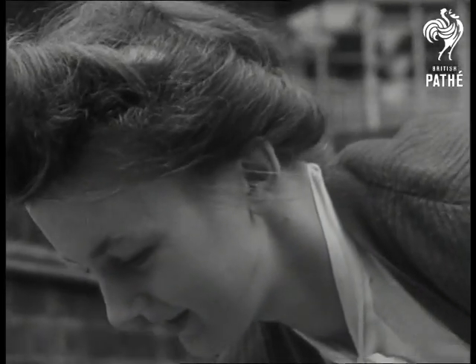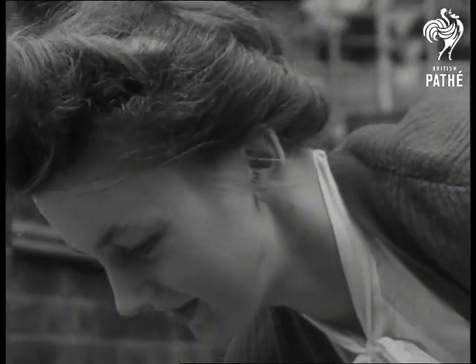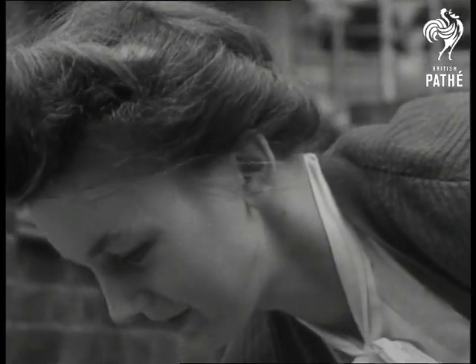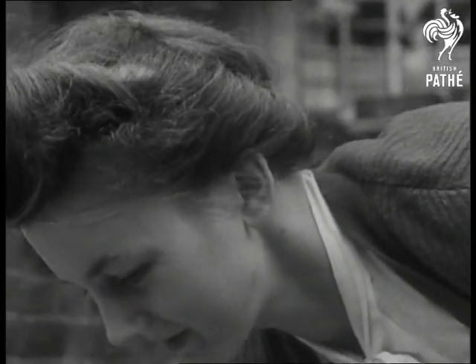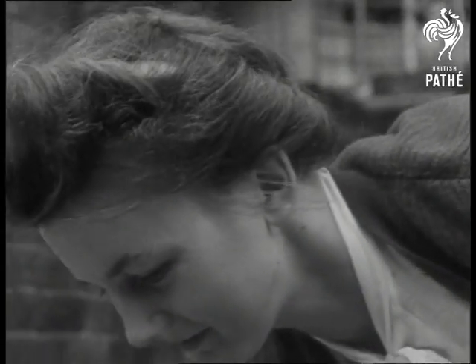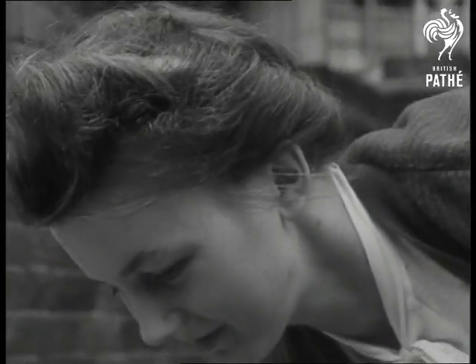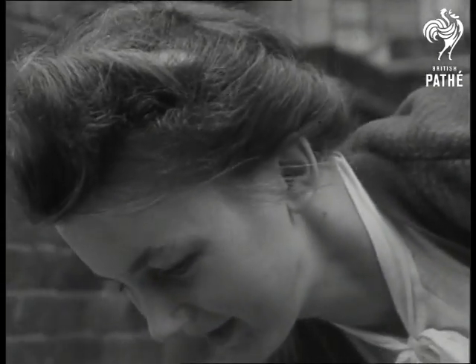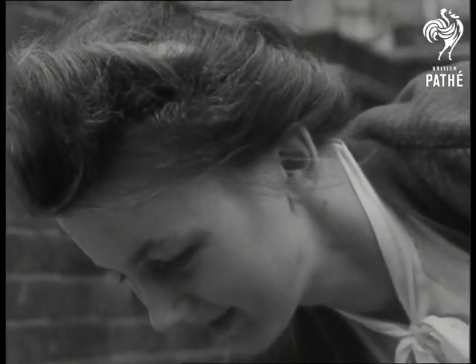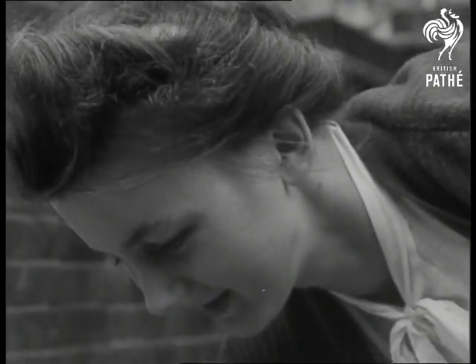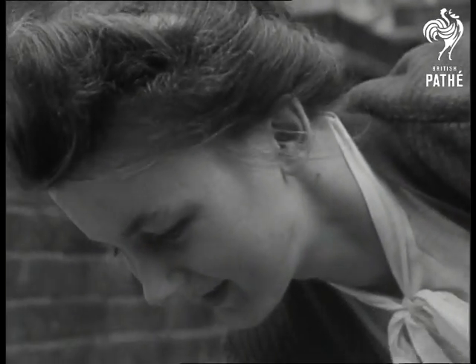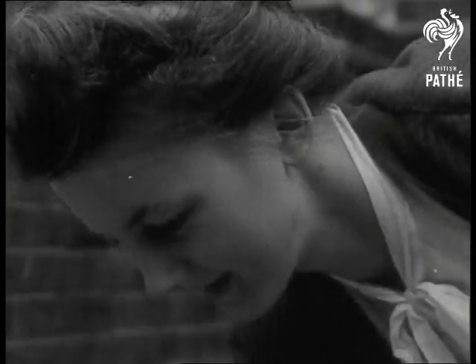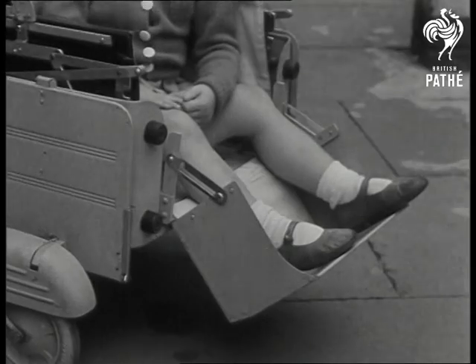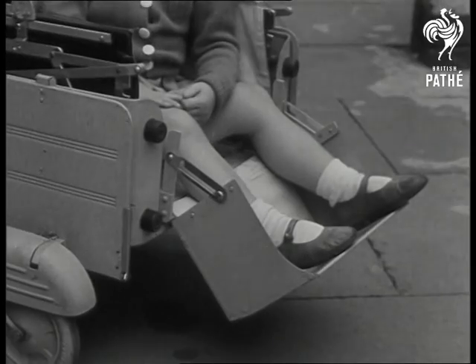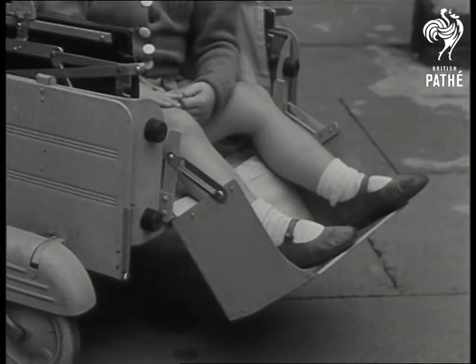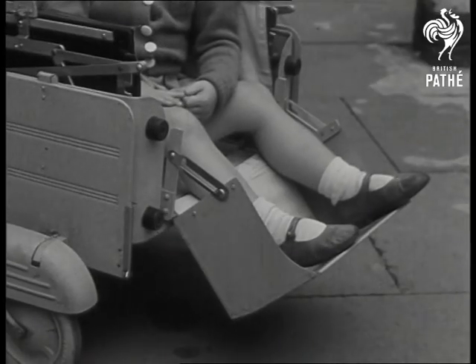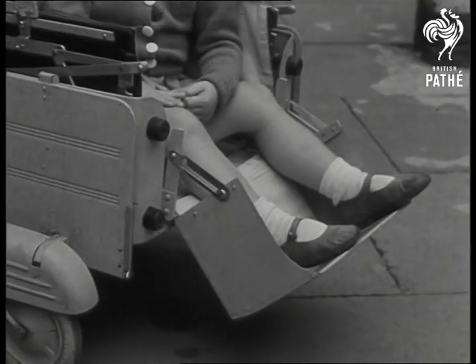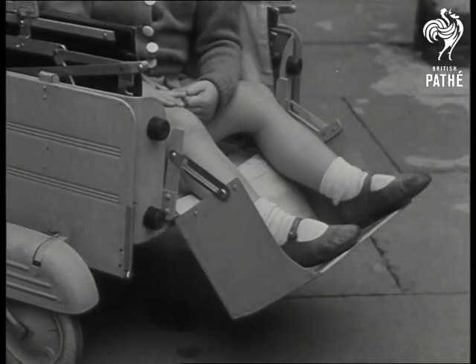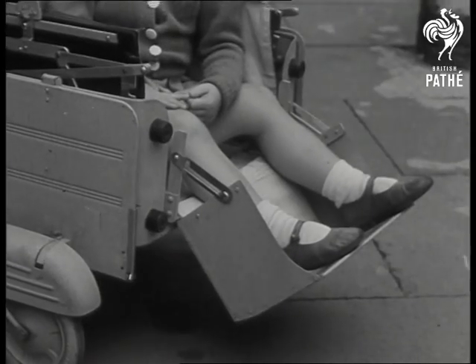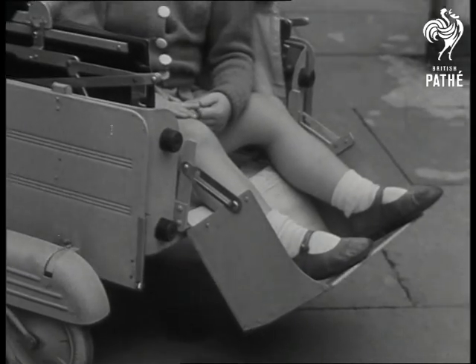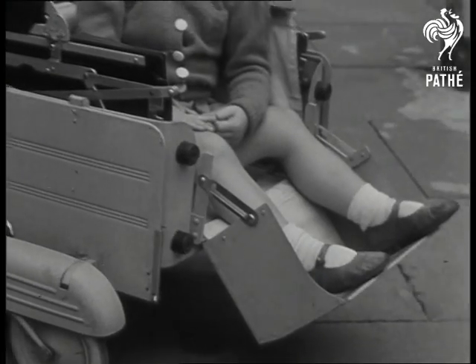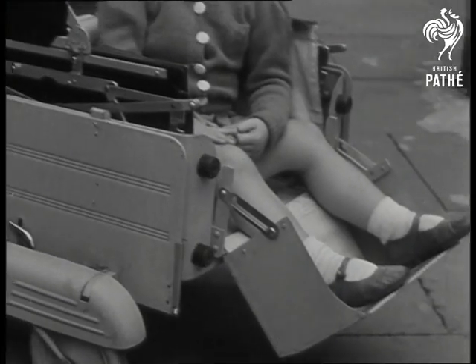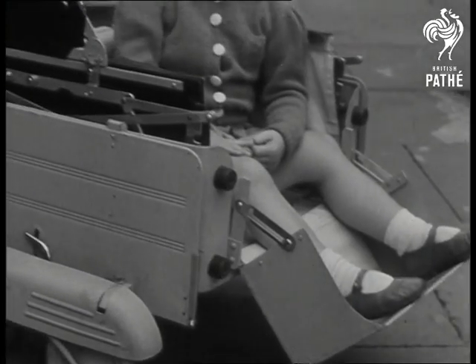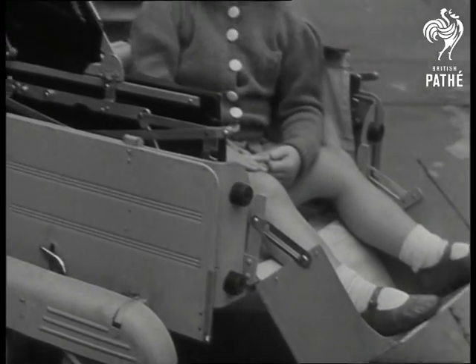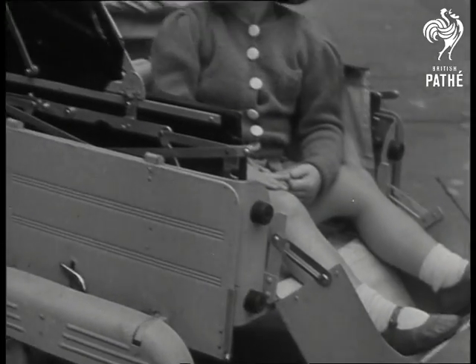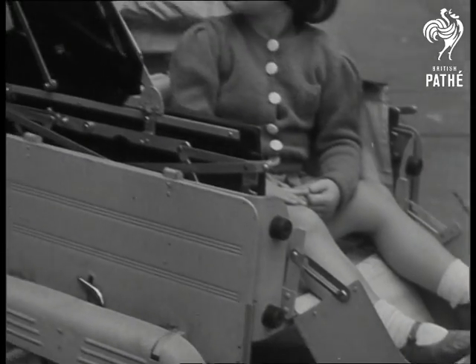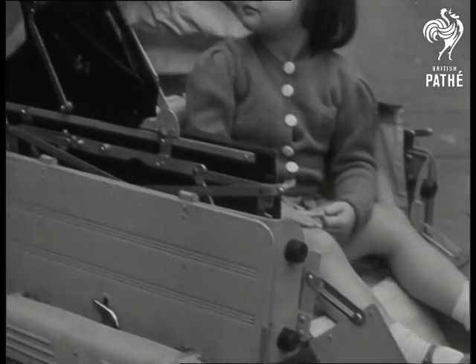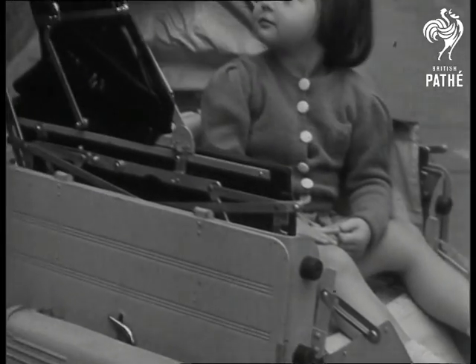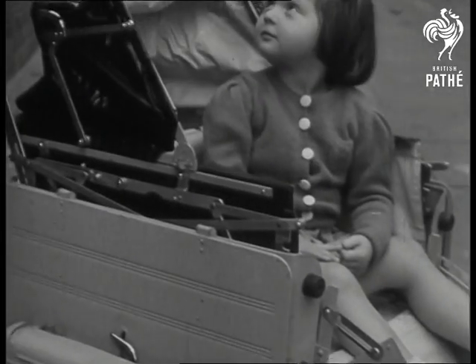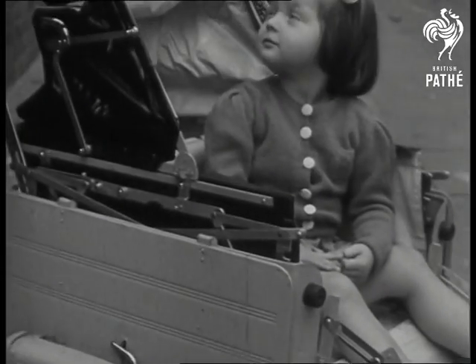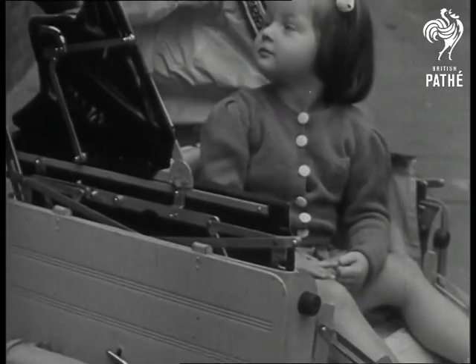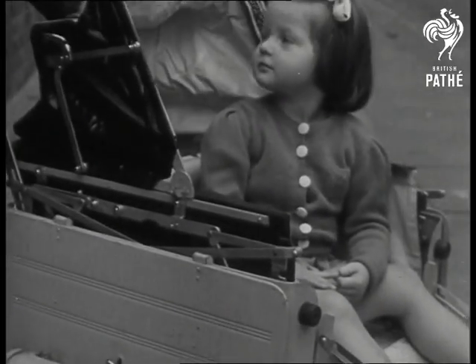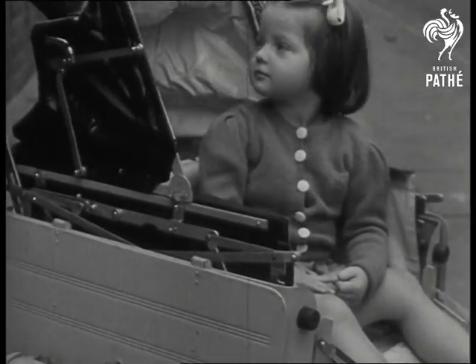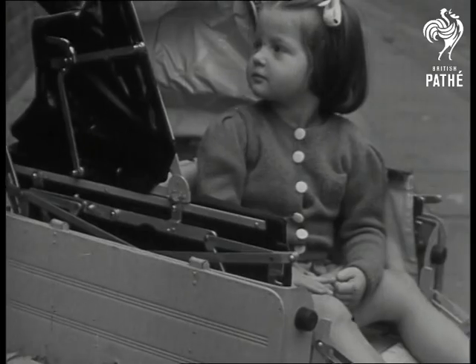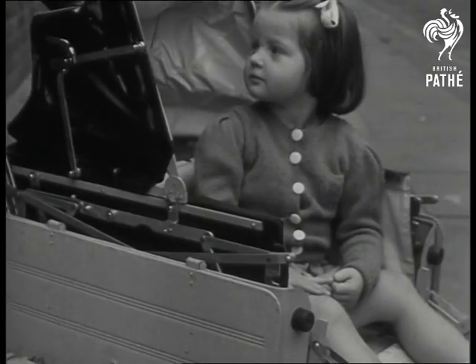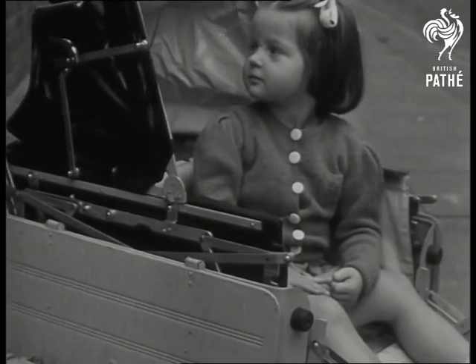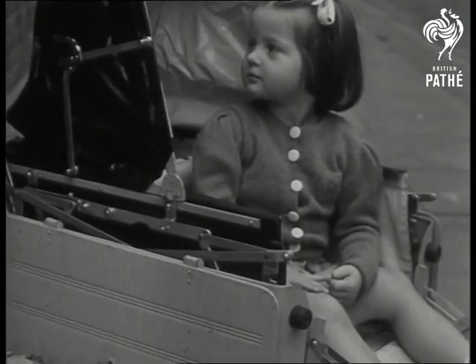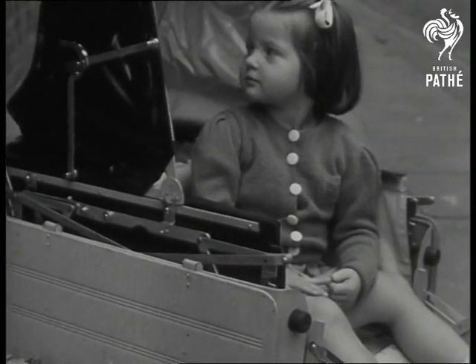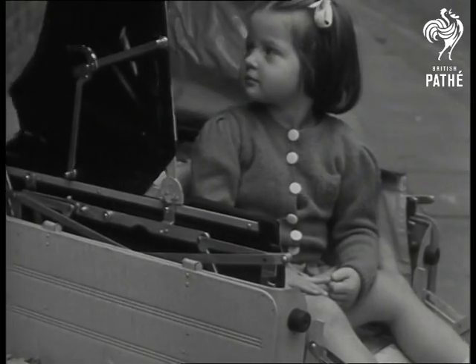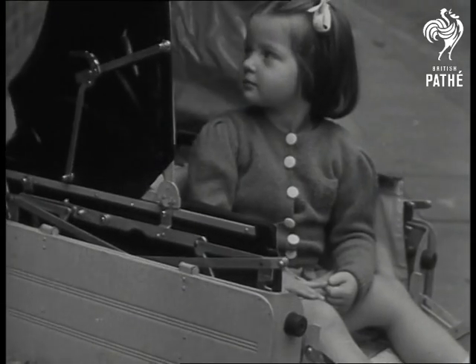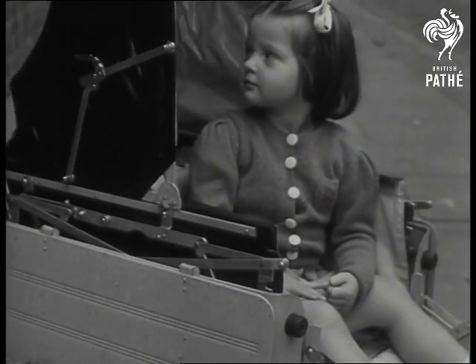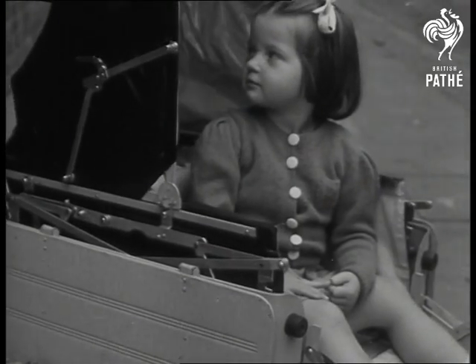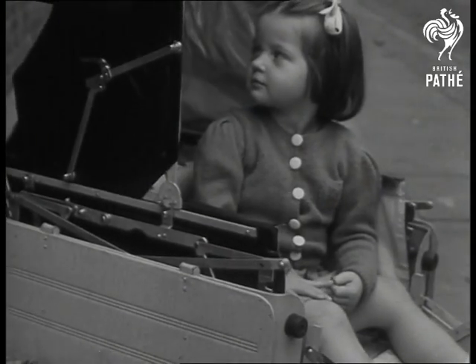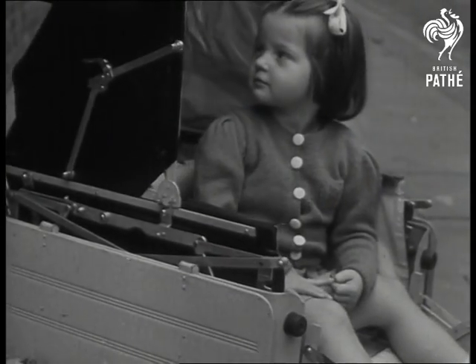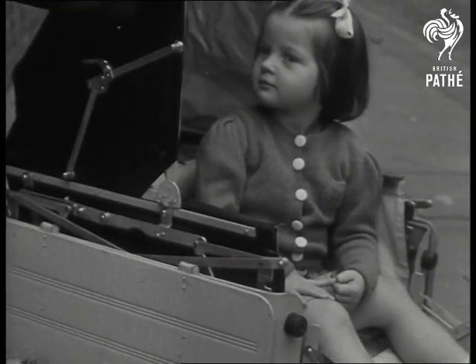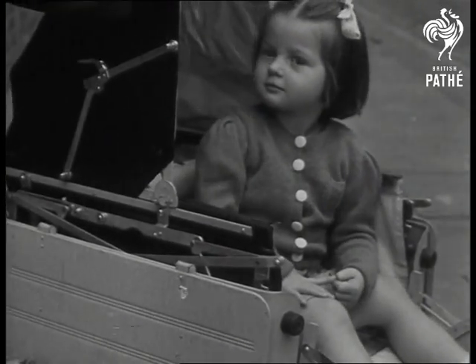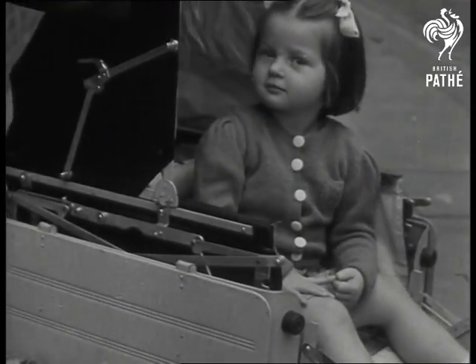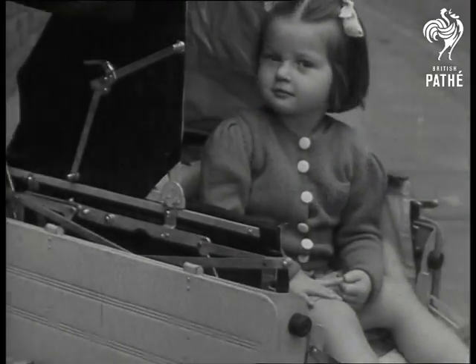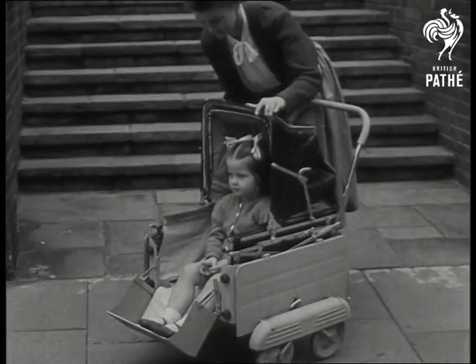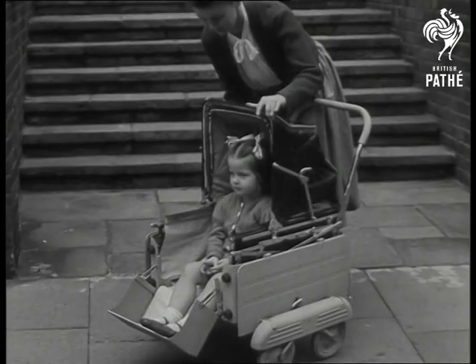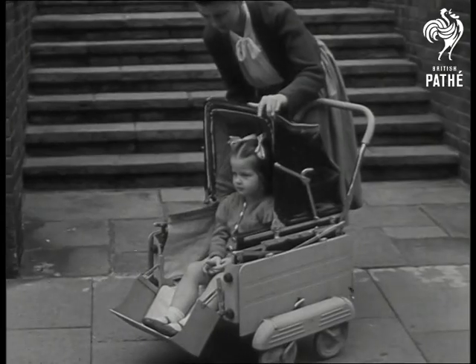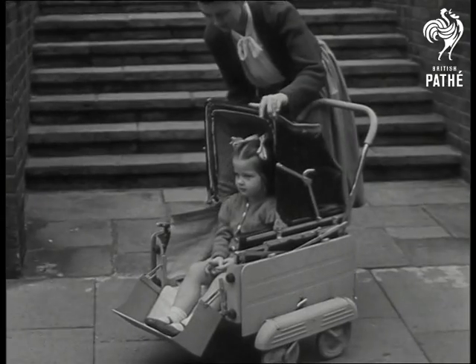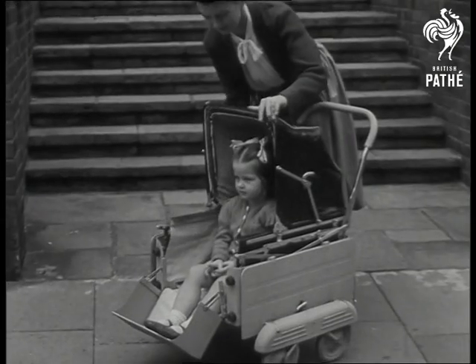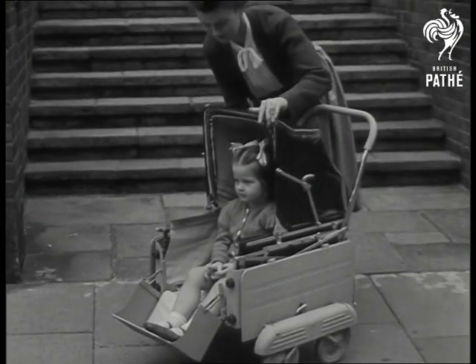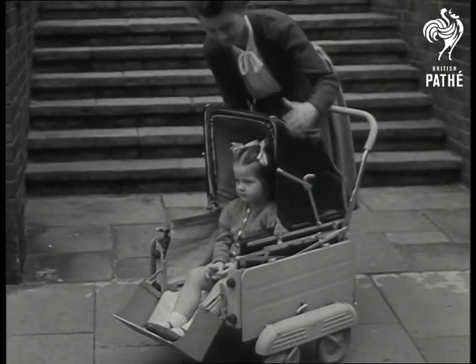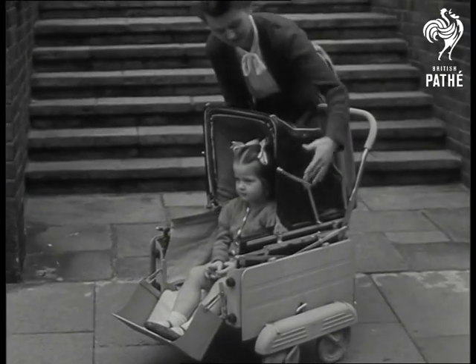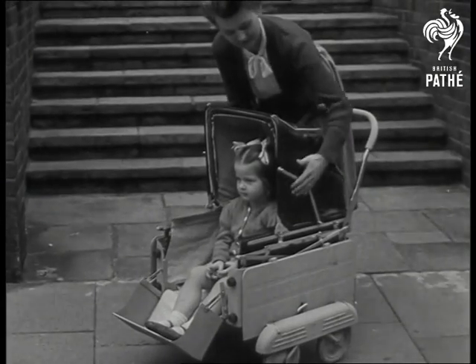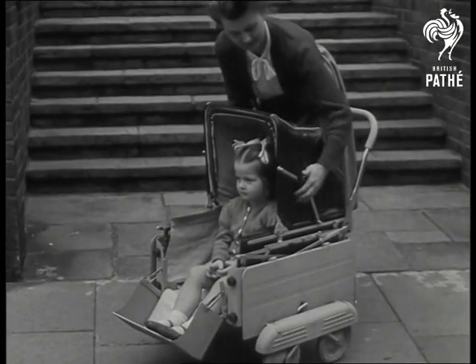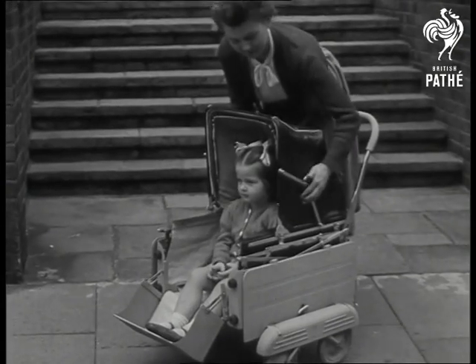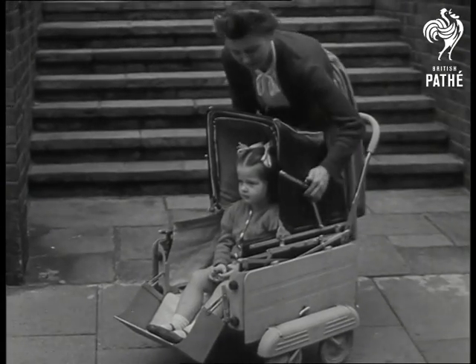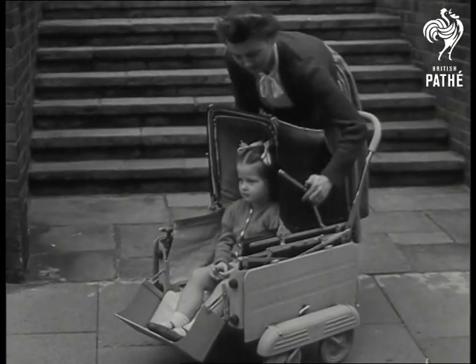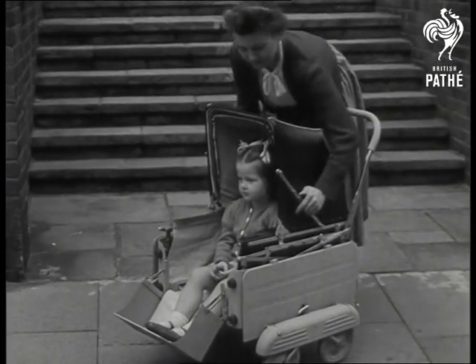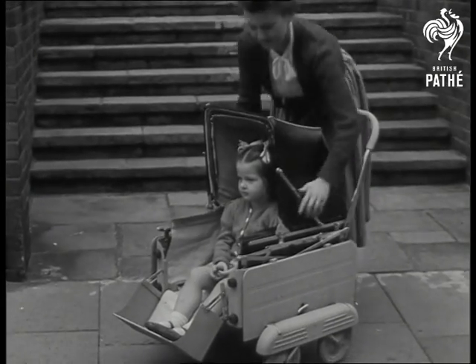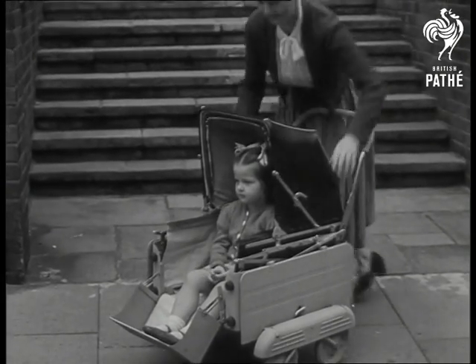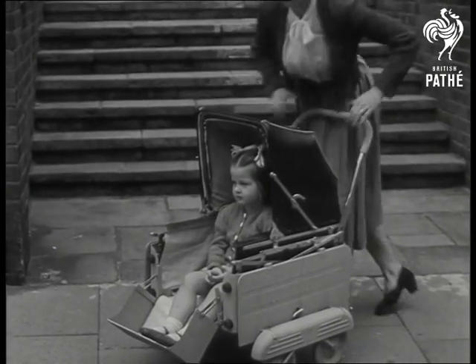Britain's mothers don't have the easiest of times these days. Hats off to an idea that'll help to make life run just a little smoother on four wheels.